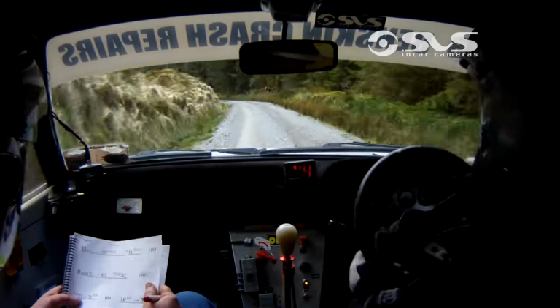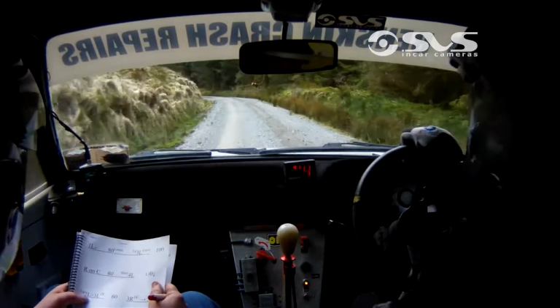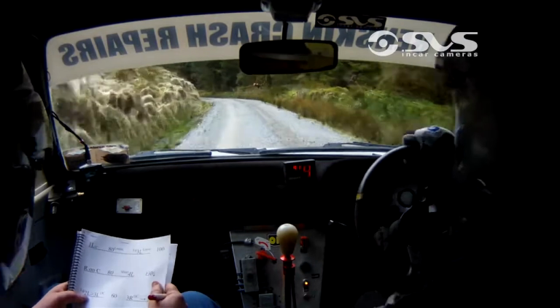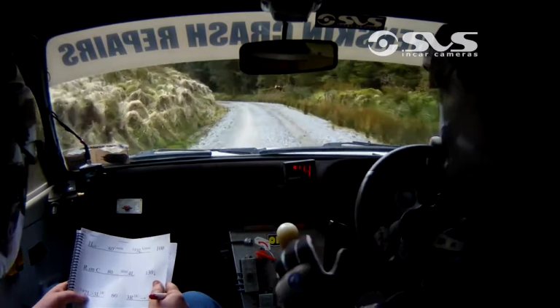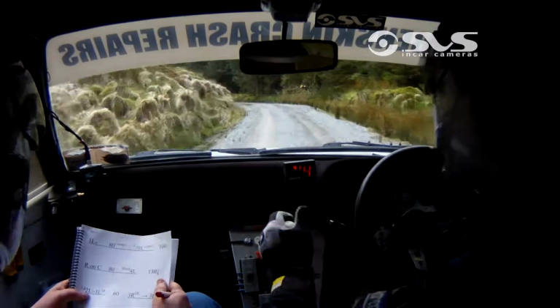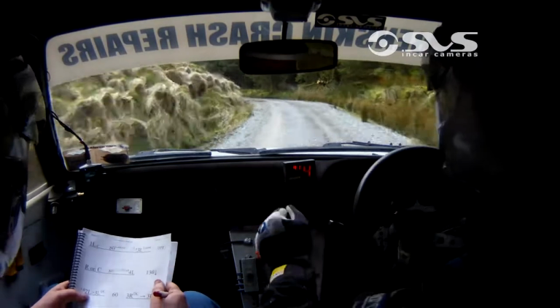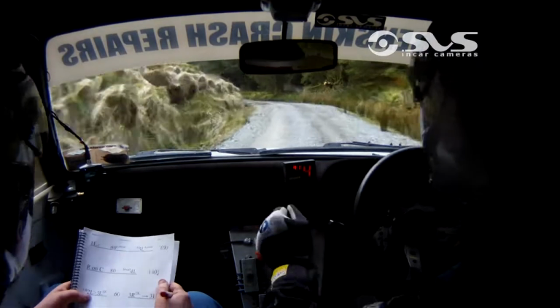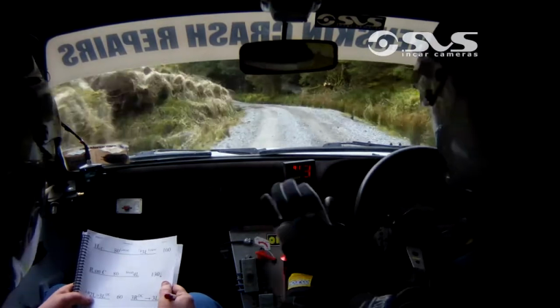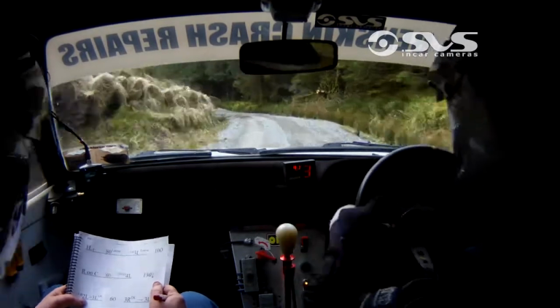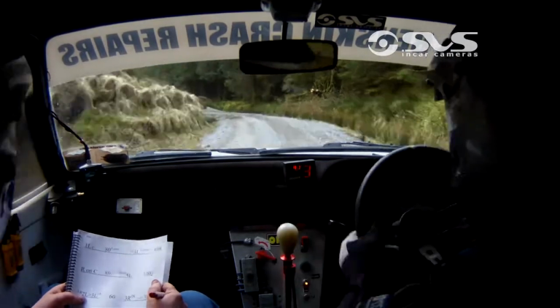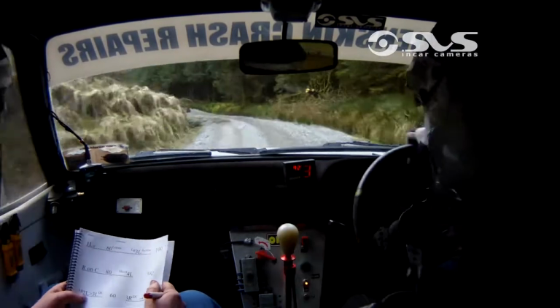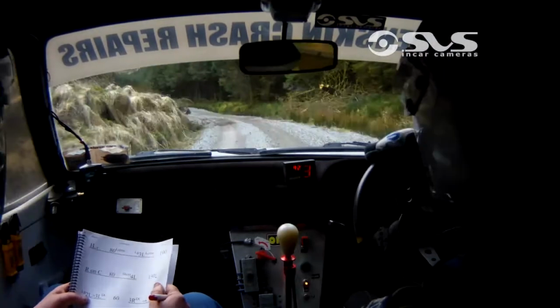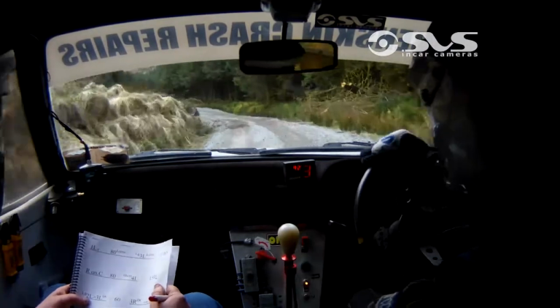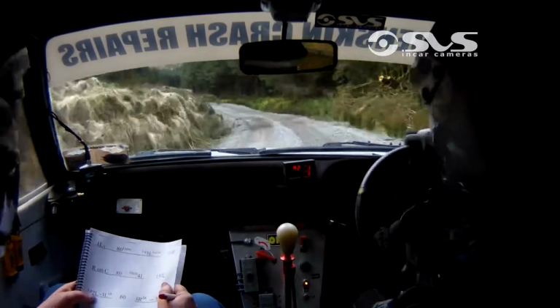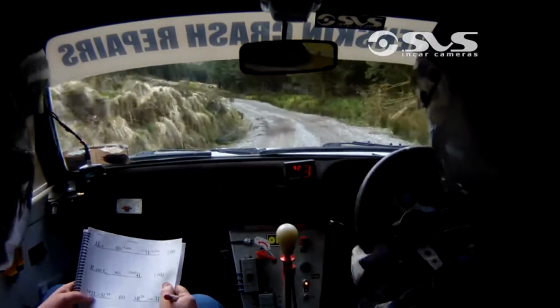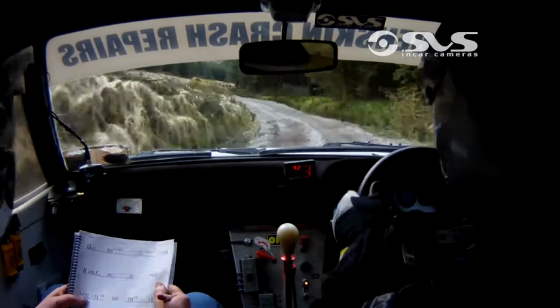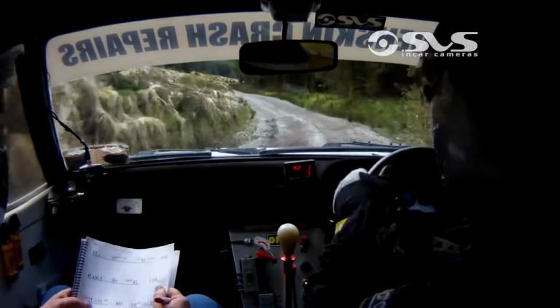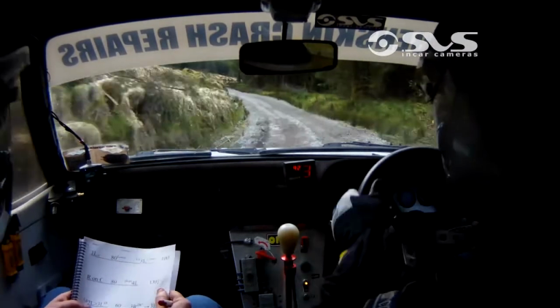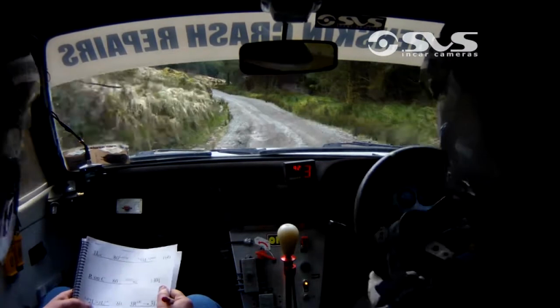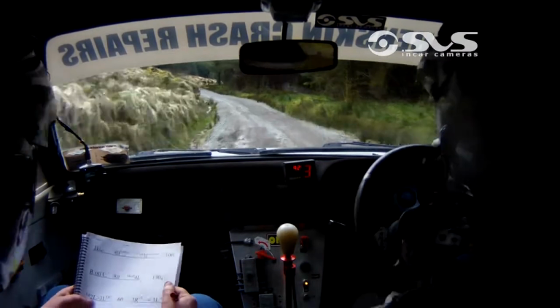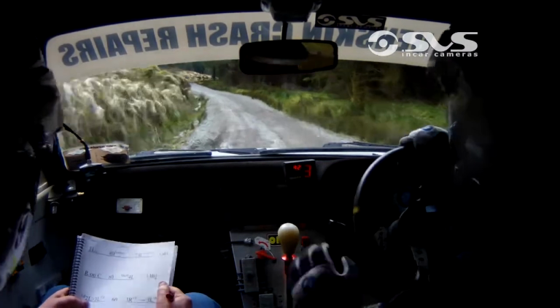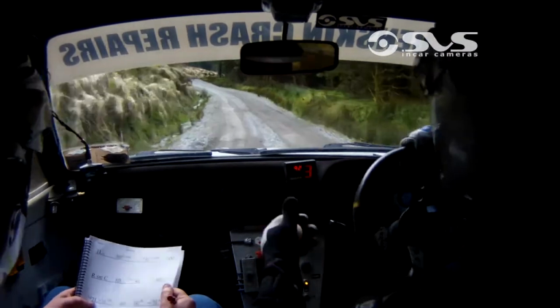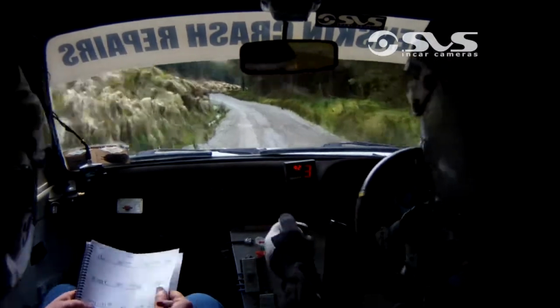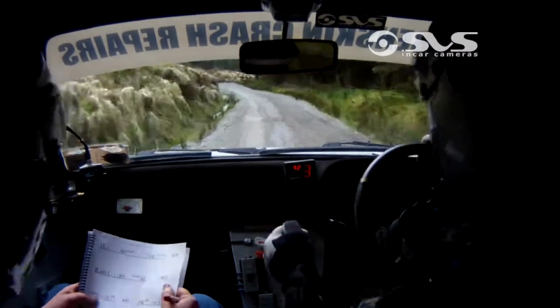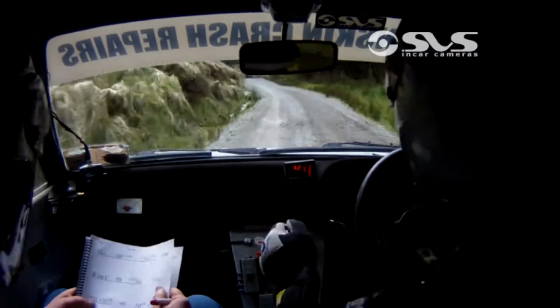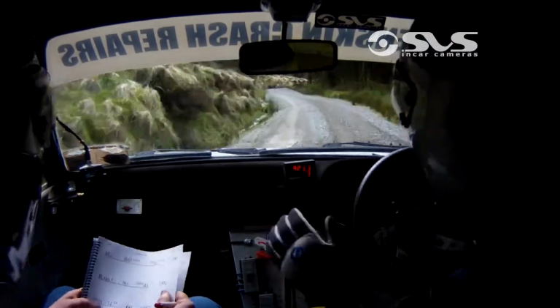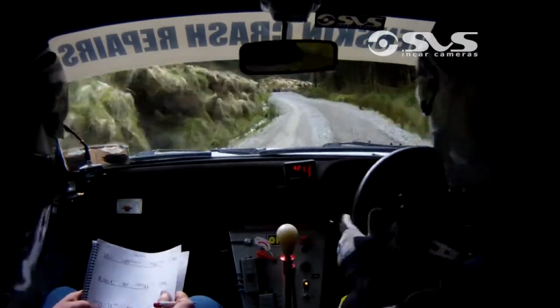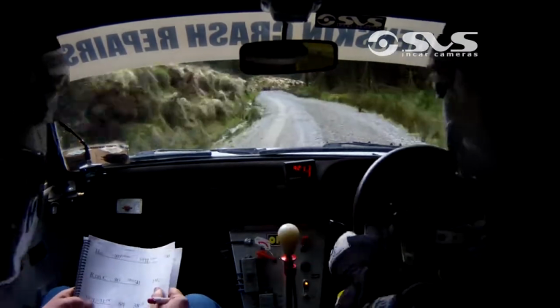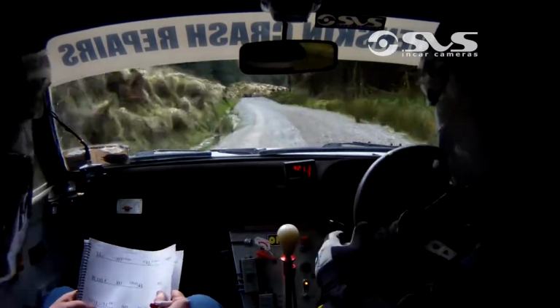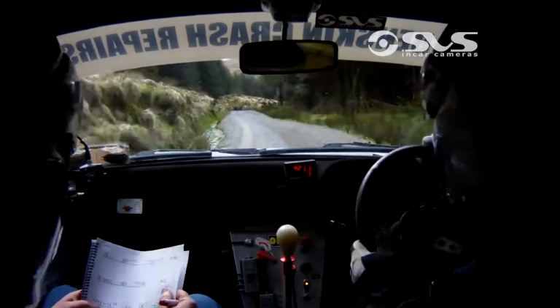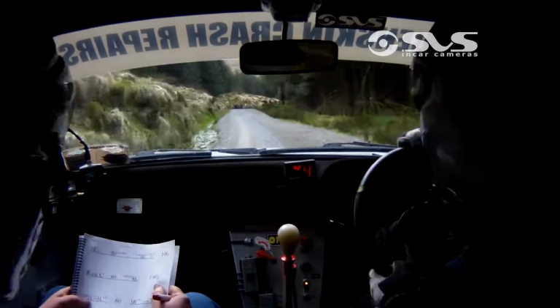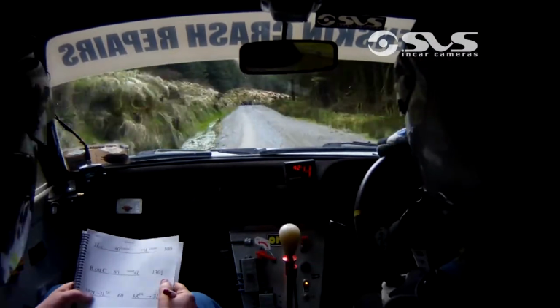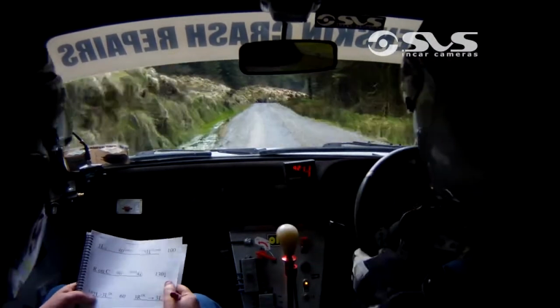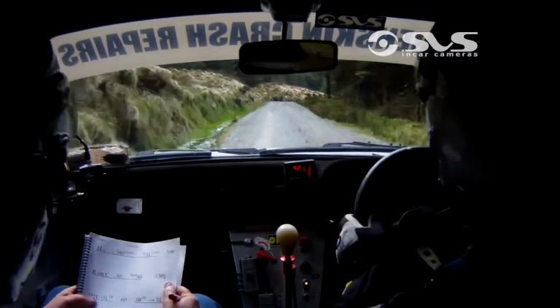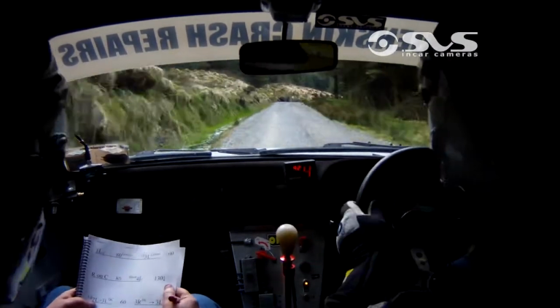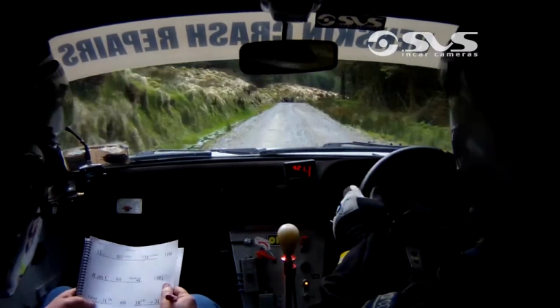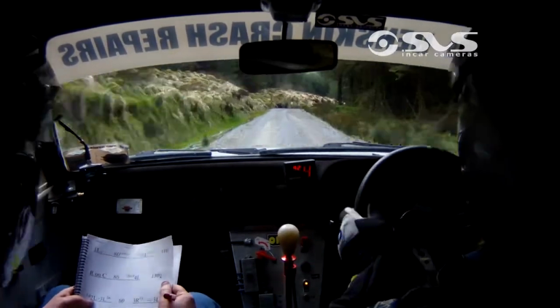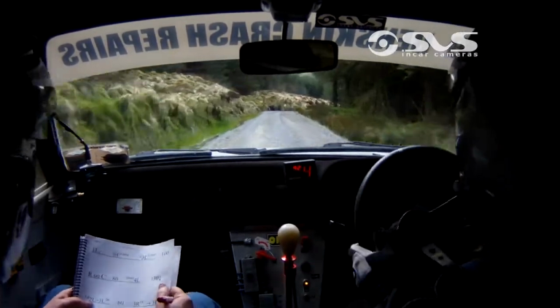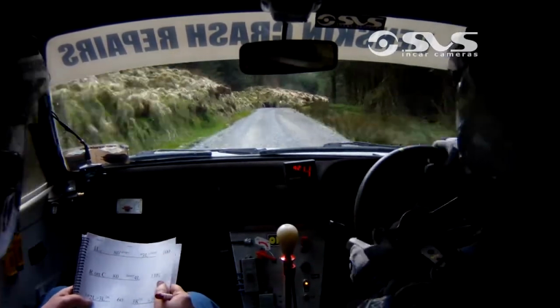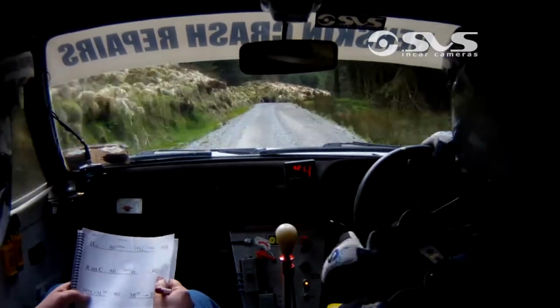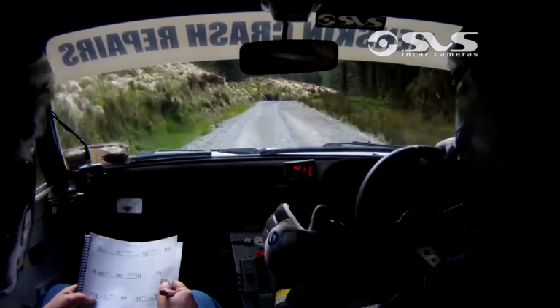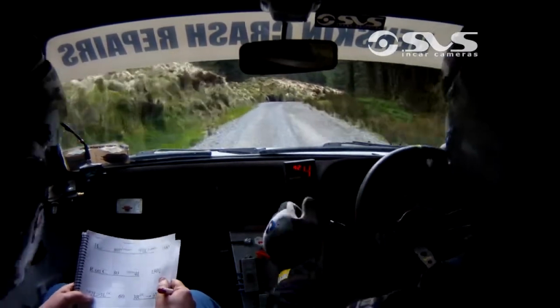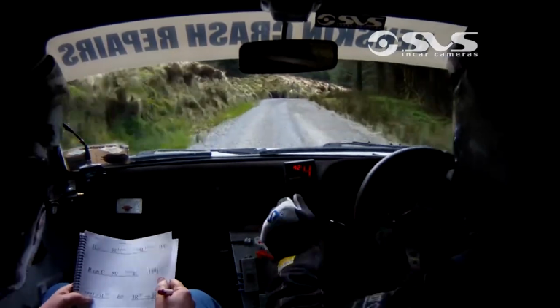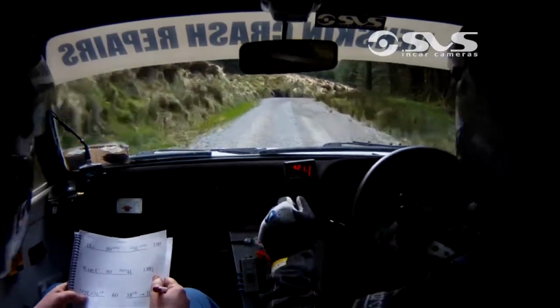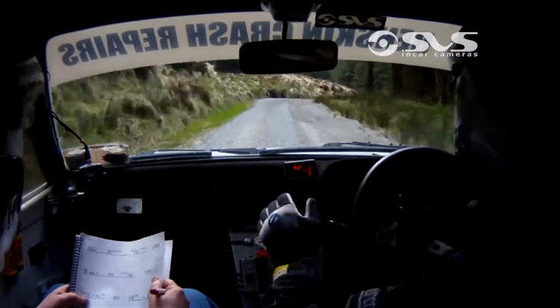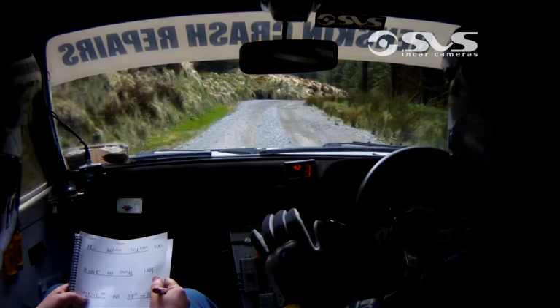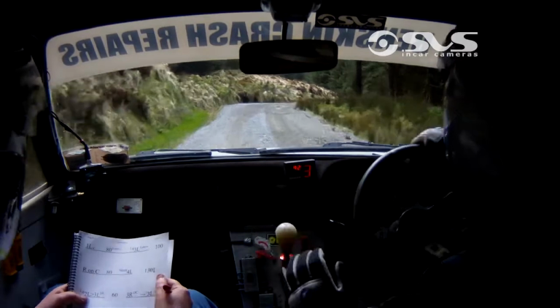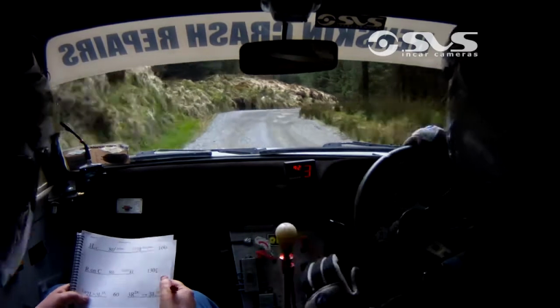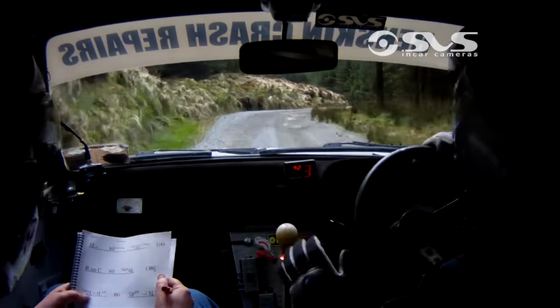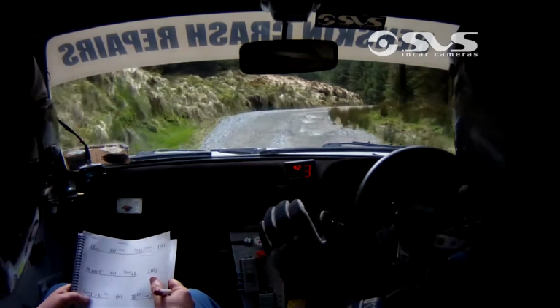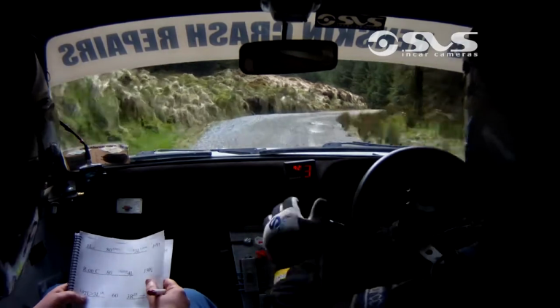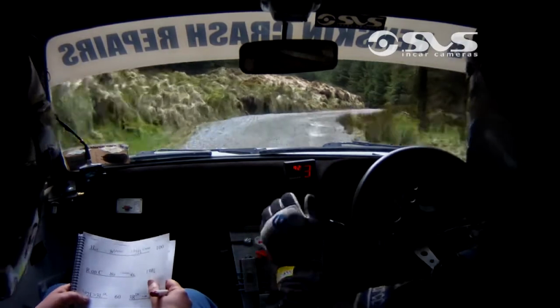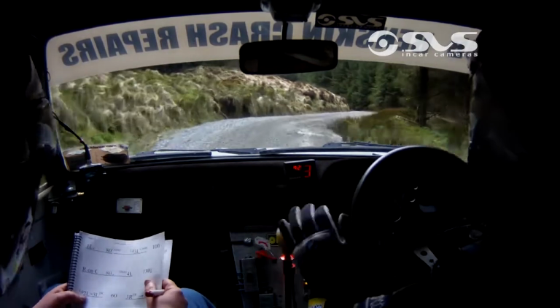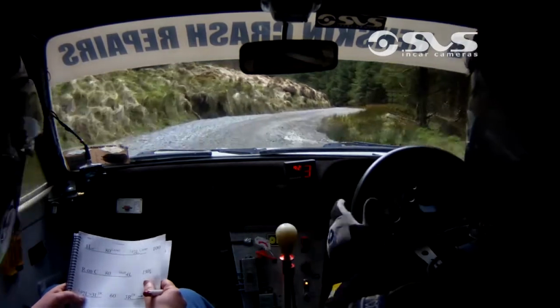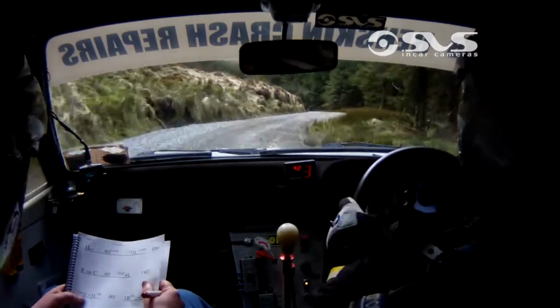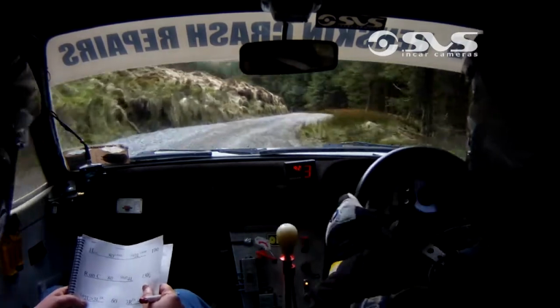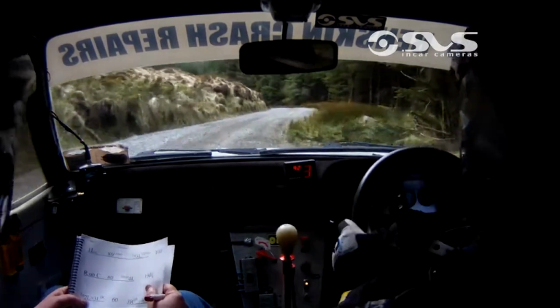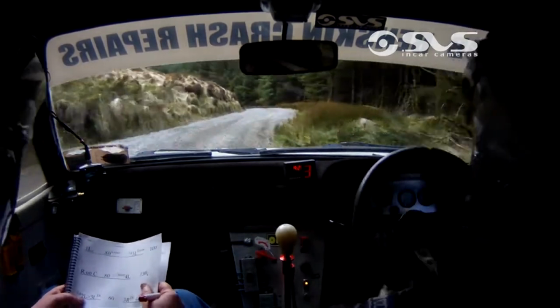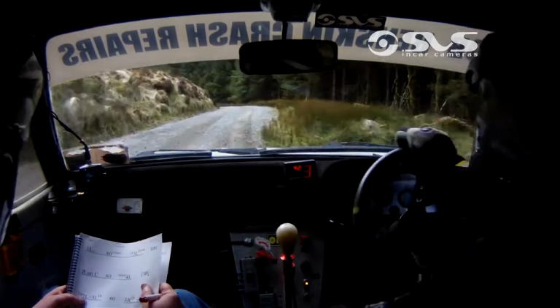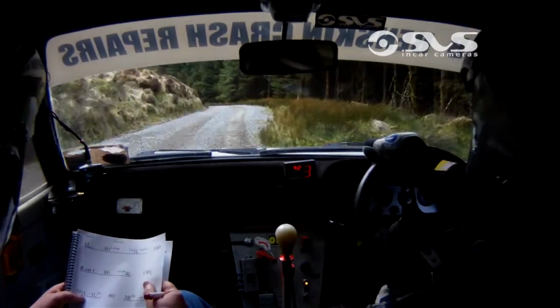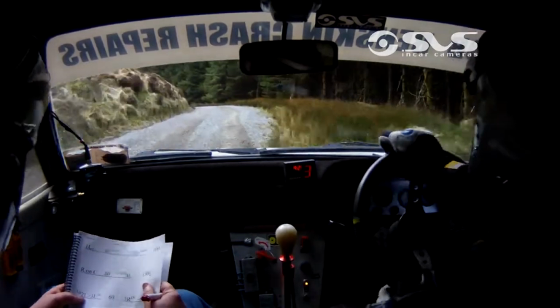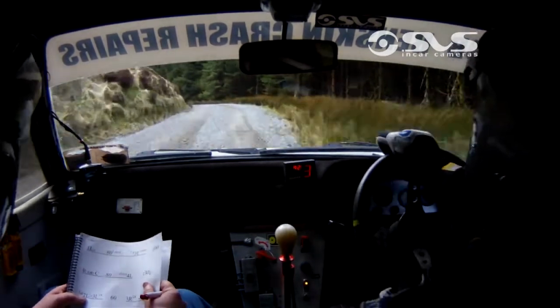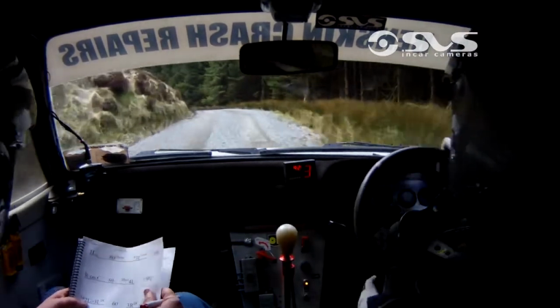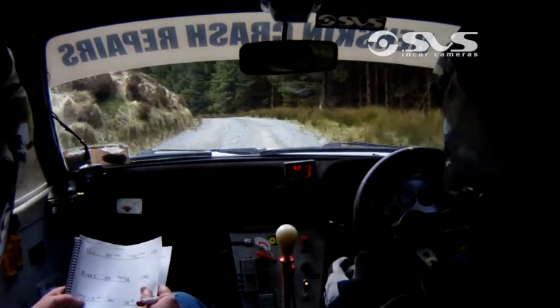60. 3 right, don't cut. Into 3 left, in. 3 right, don't cut. 3 left, in. Only 40. Caution.